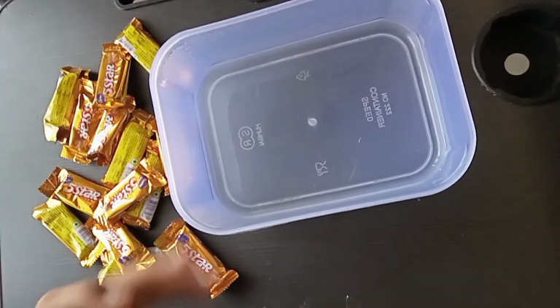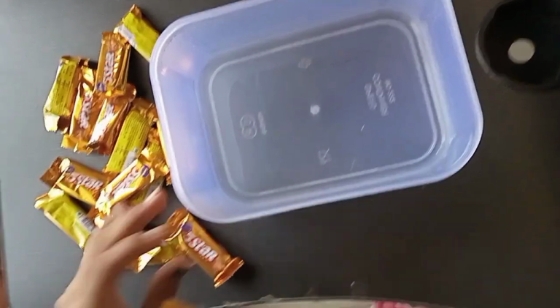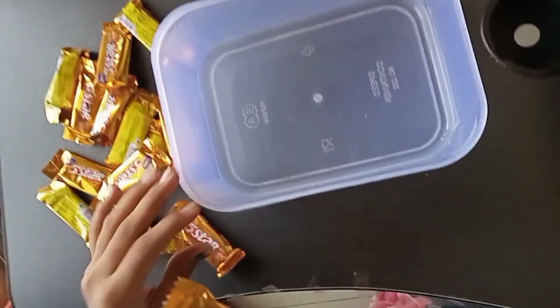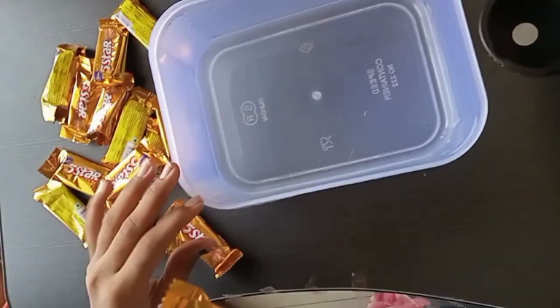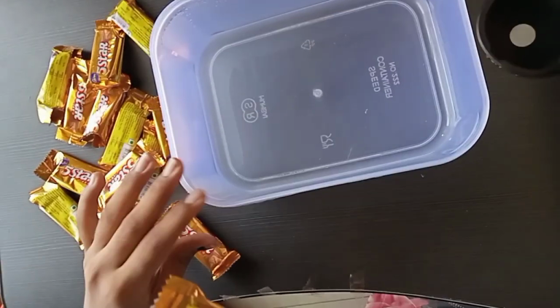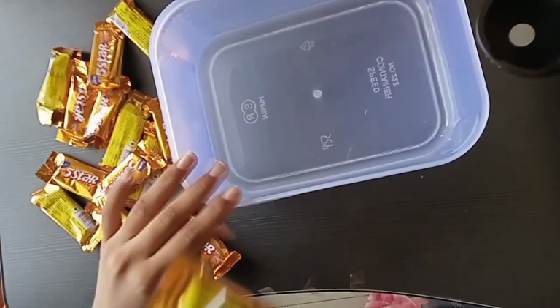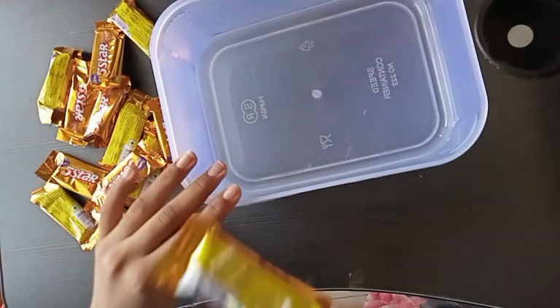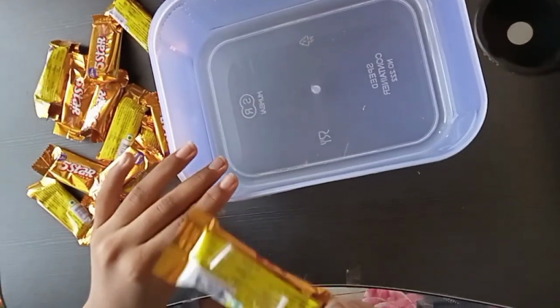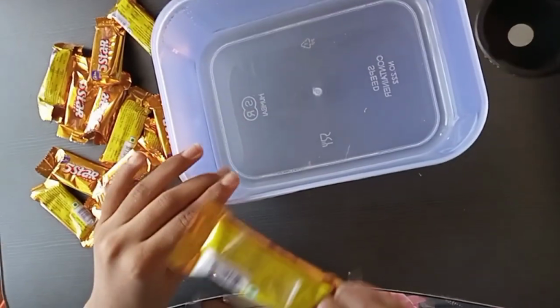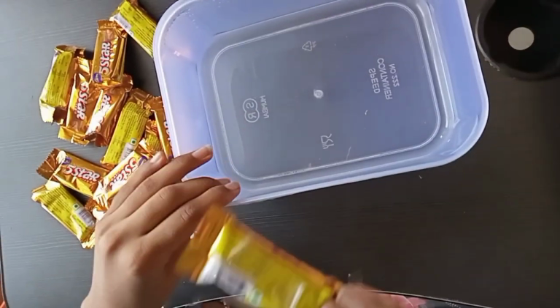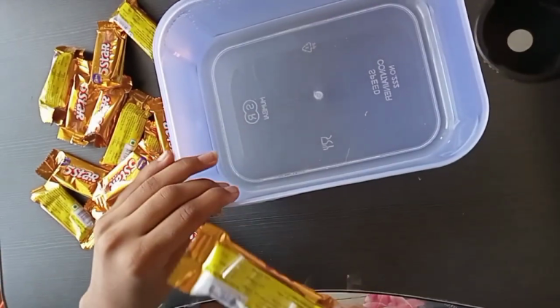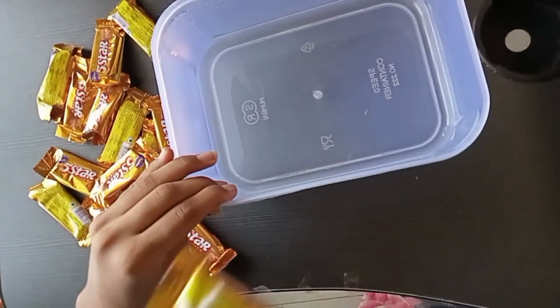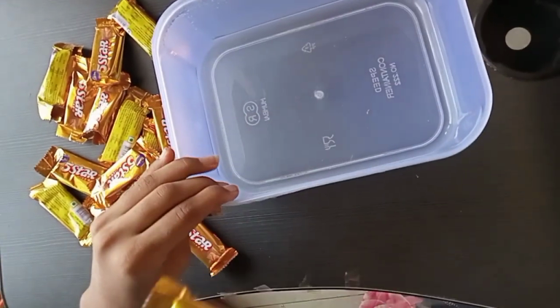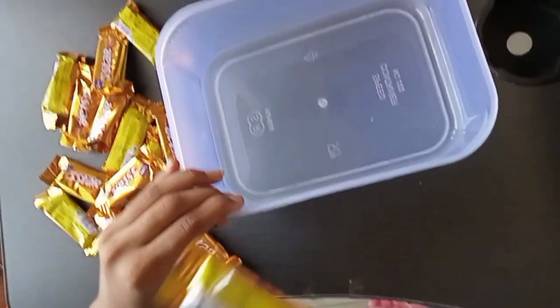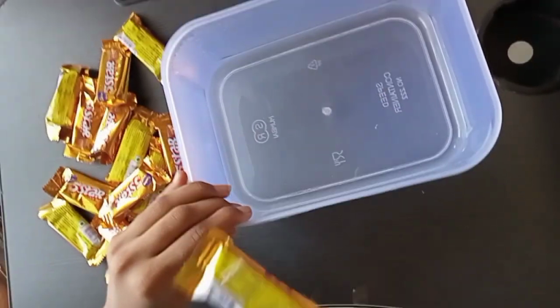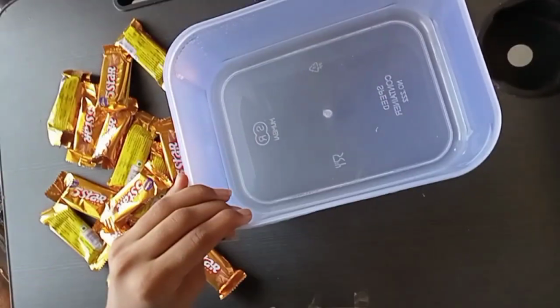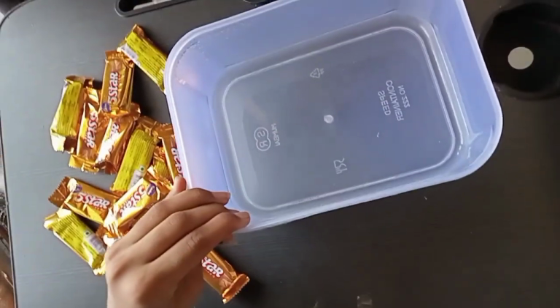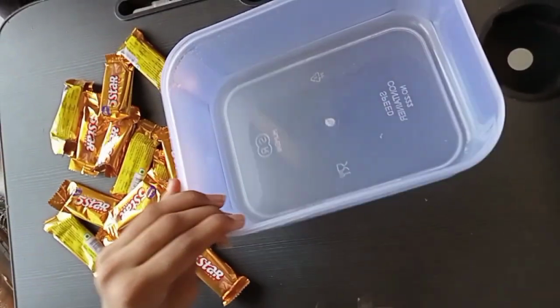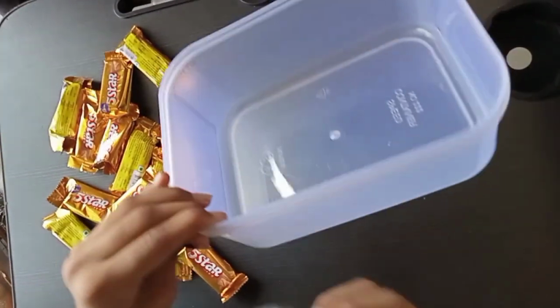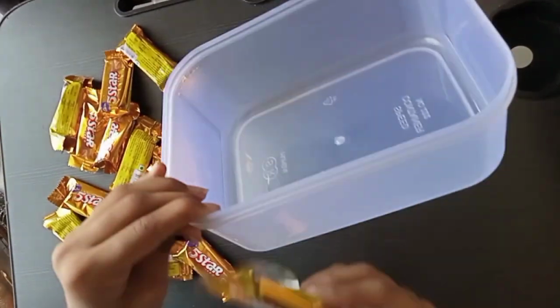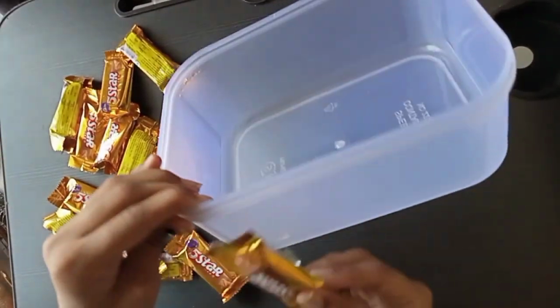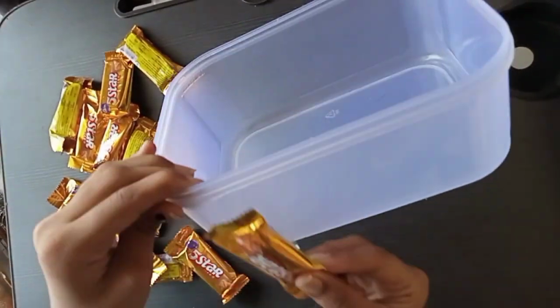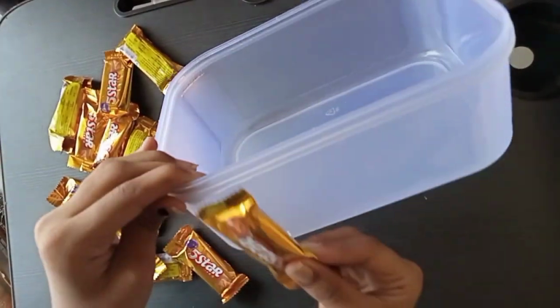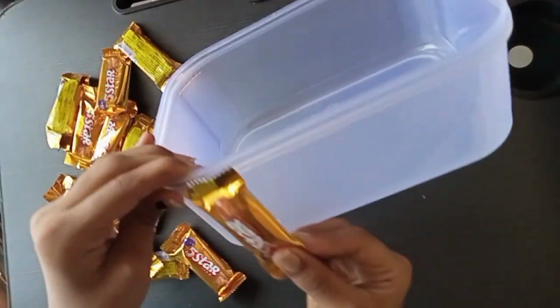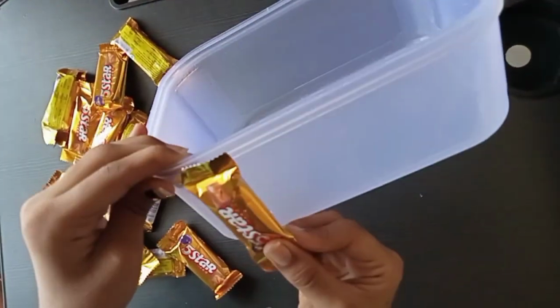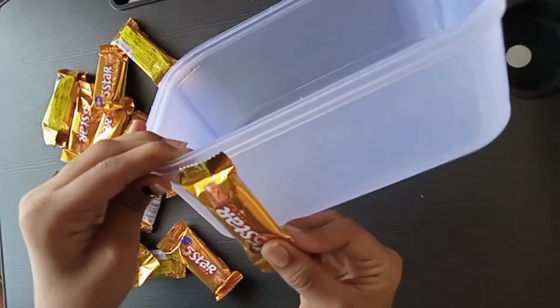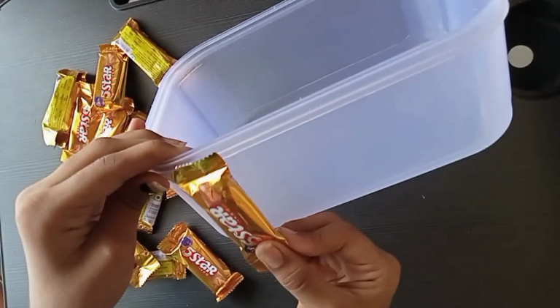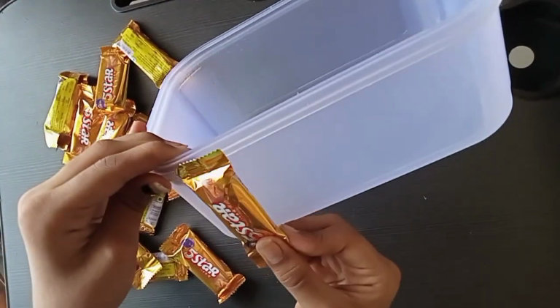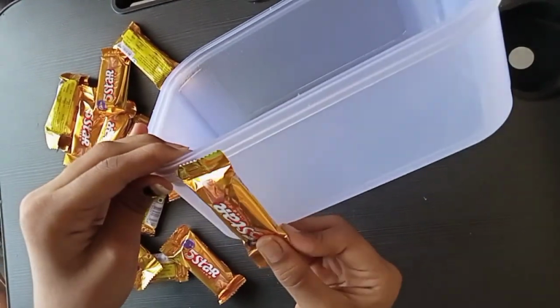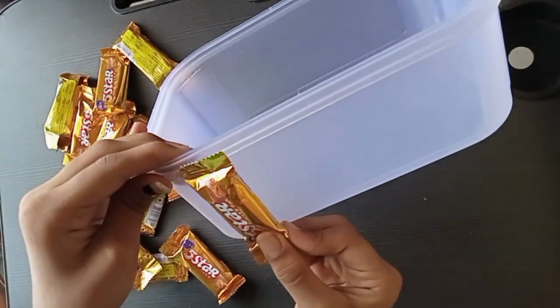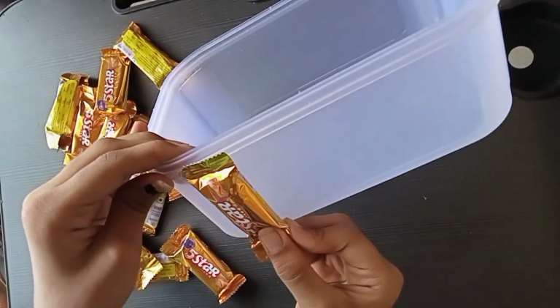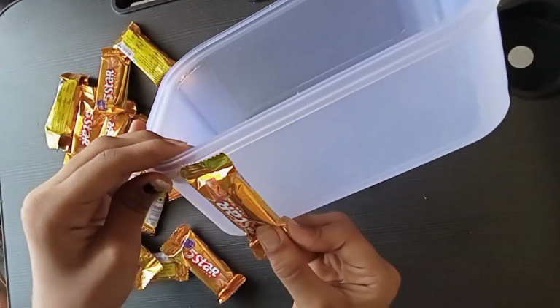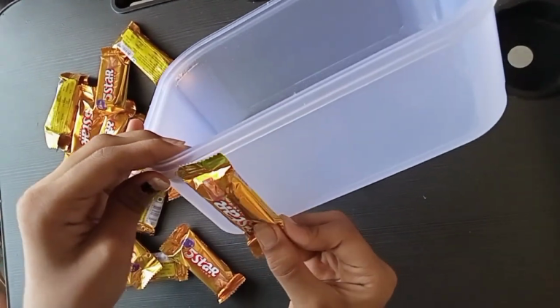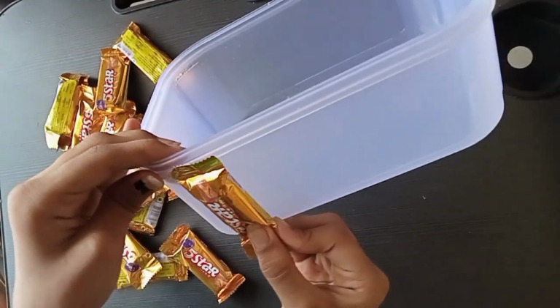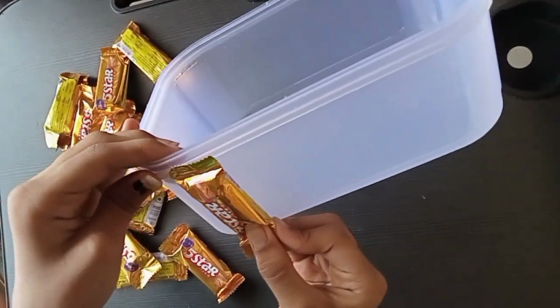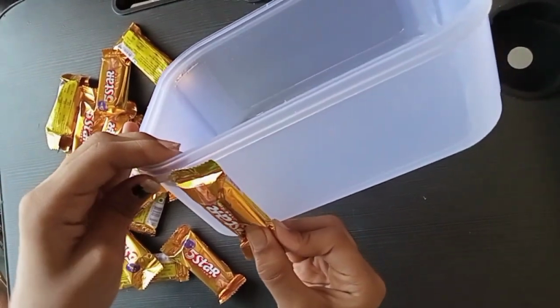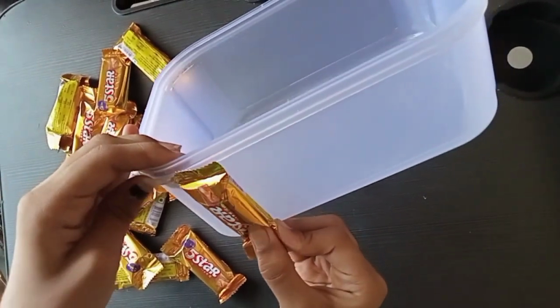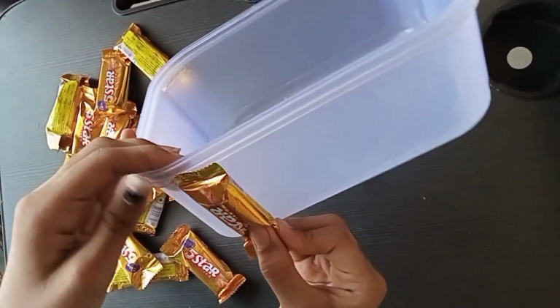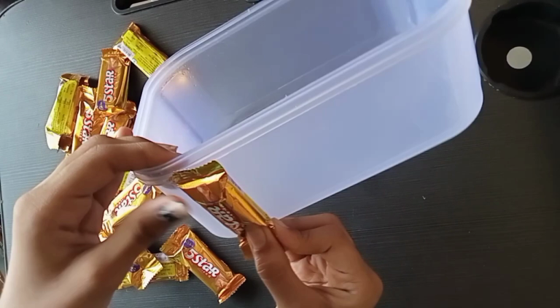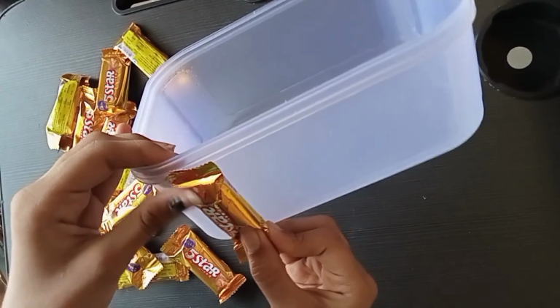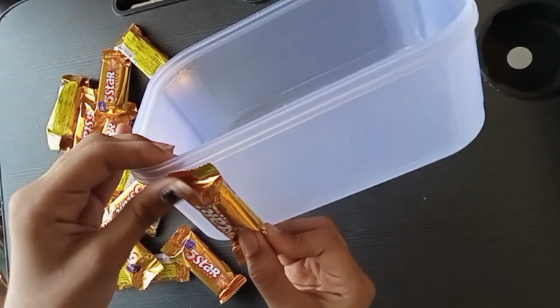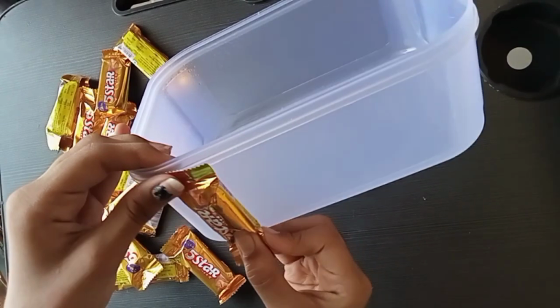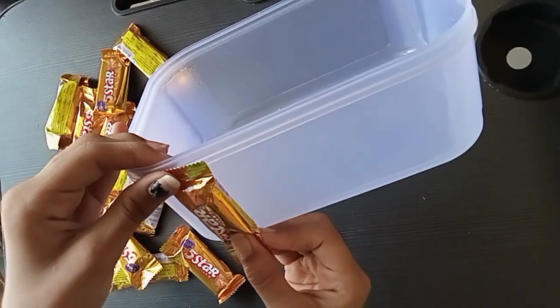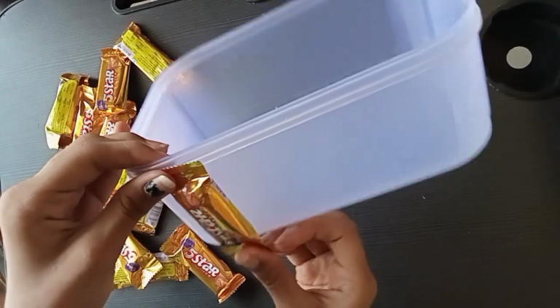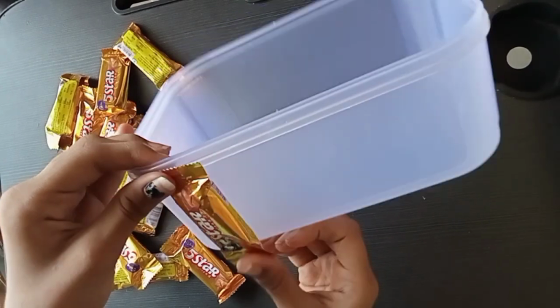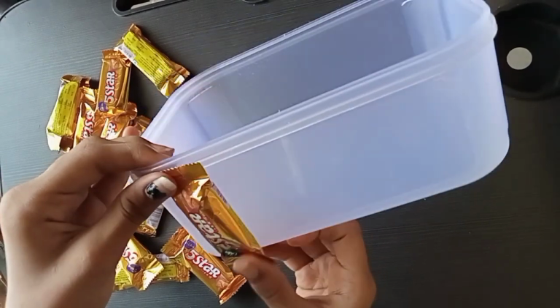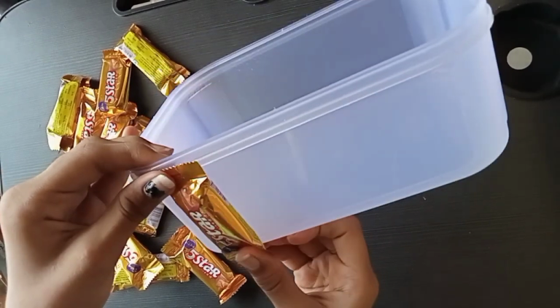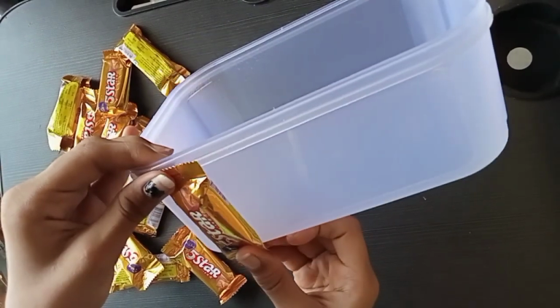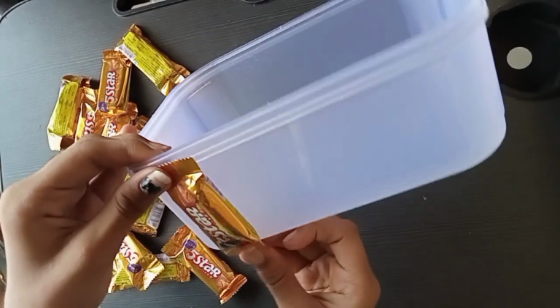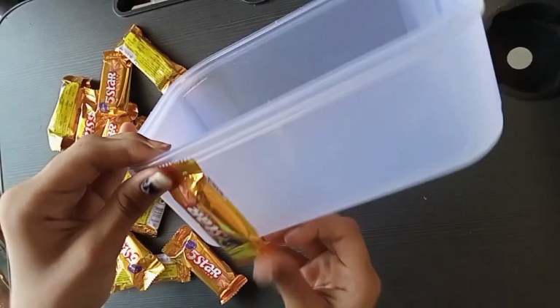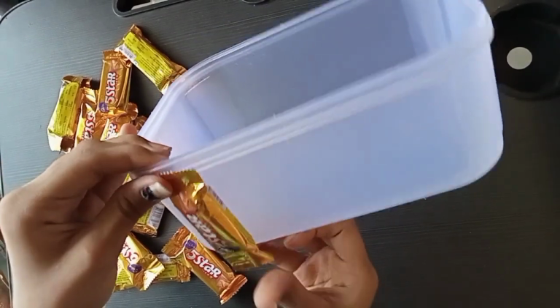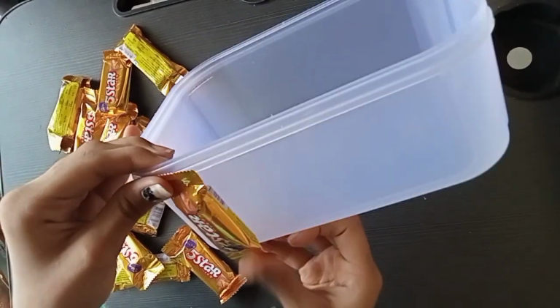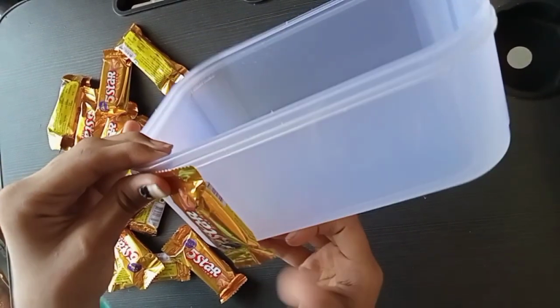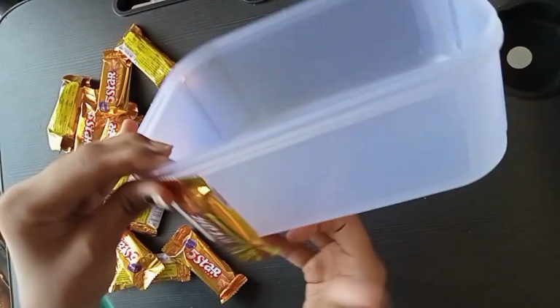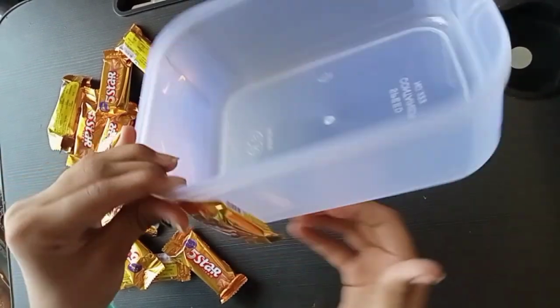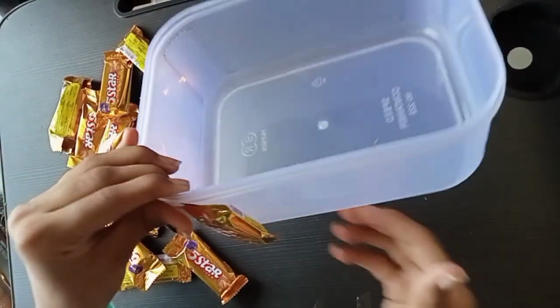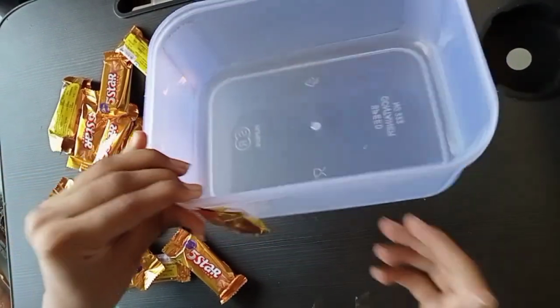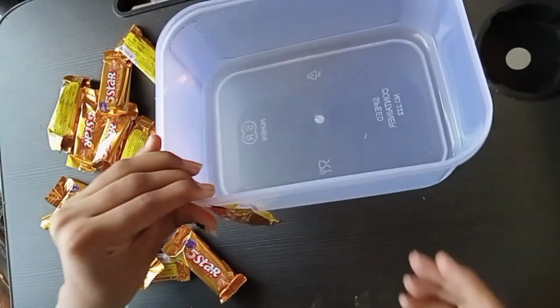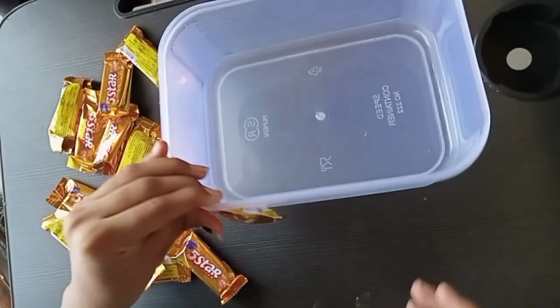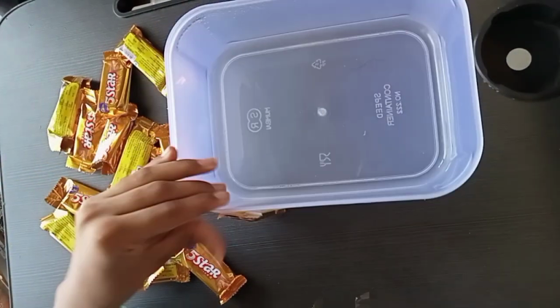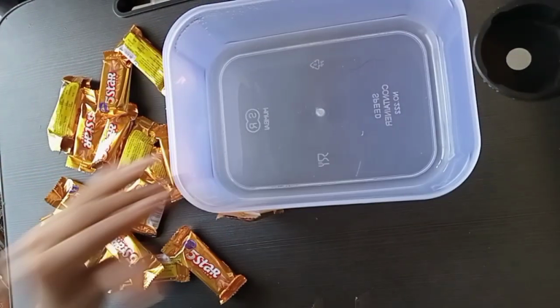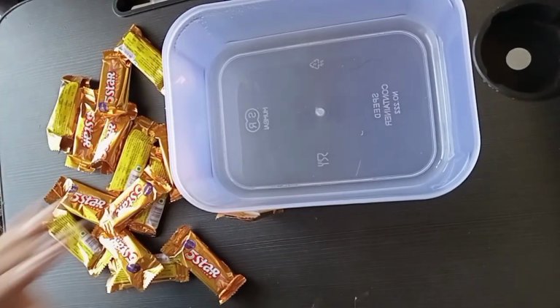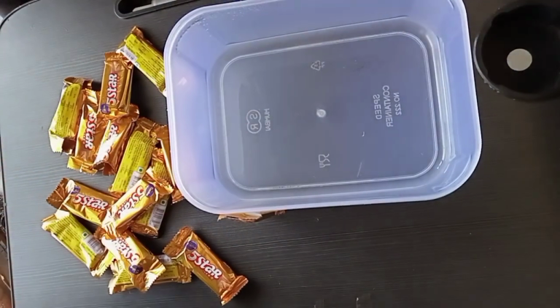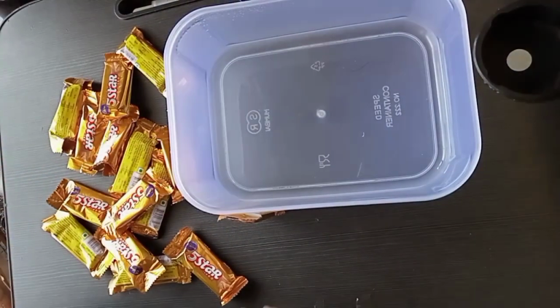You can use a wooden container. If you are using a new container, you can use it directly. But if you use a plastic container, you should not apply it directly.